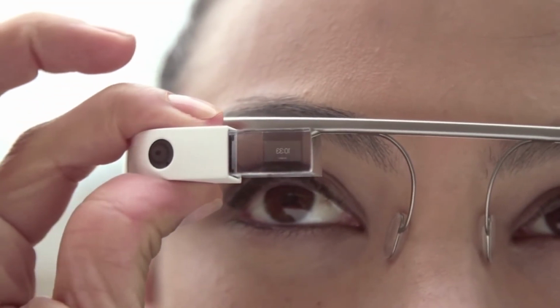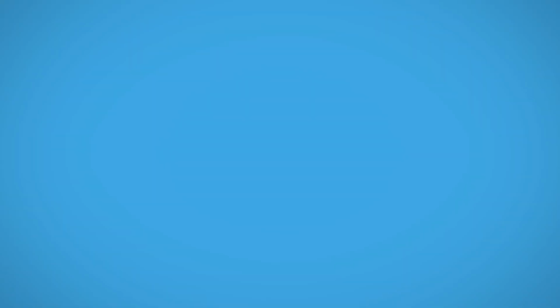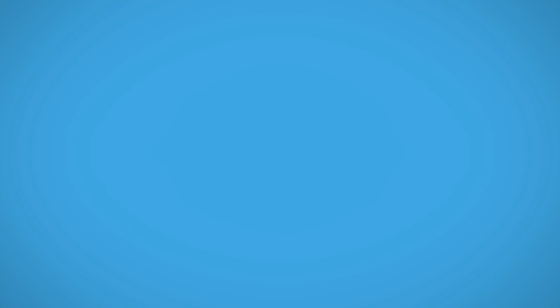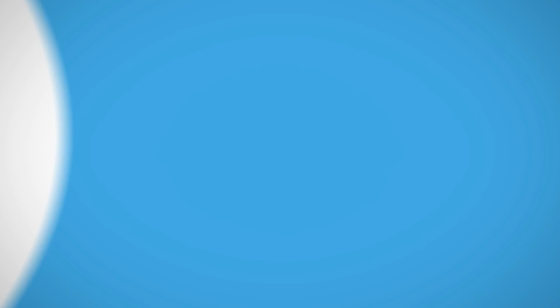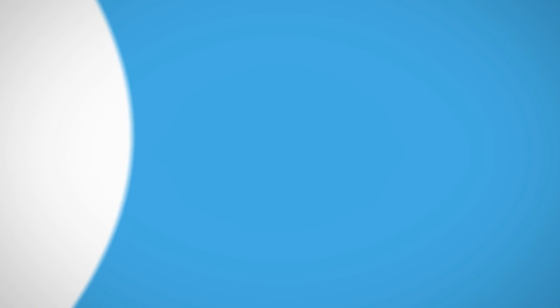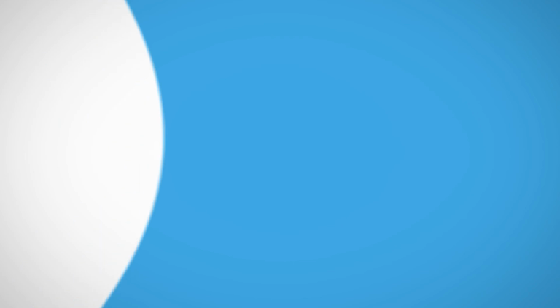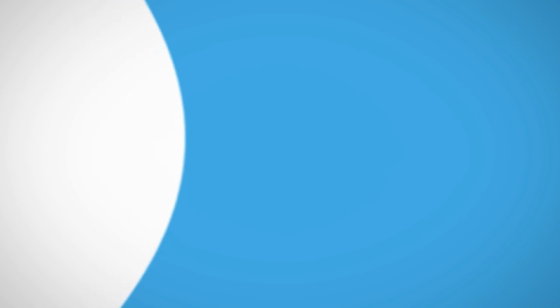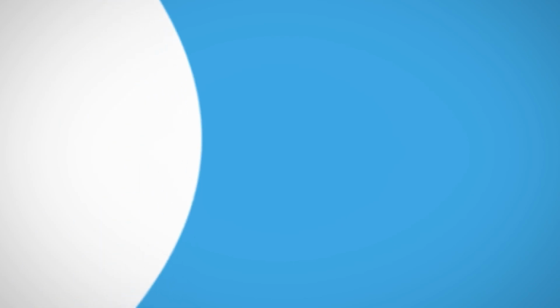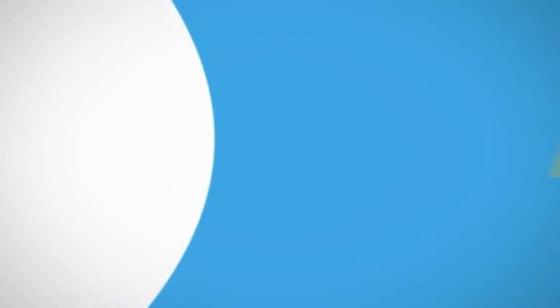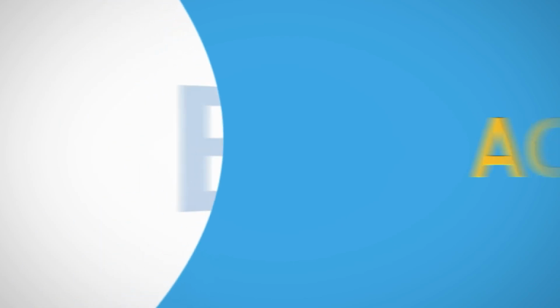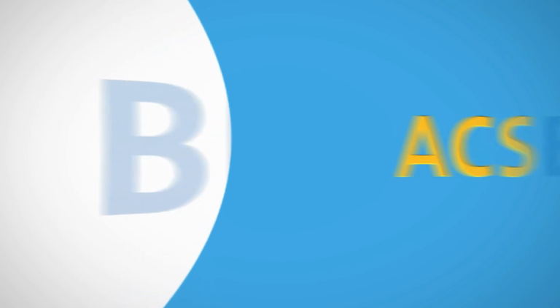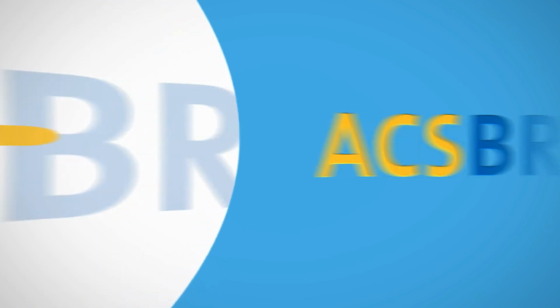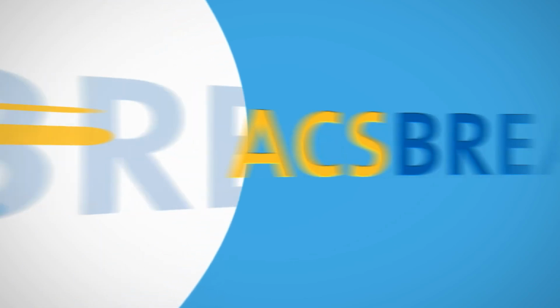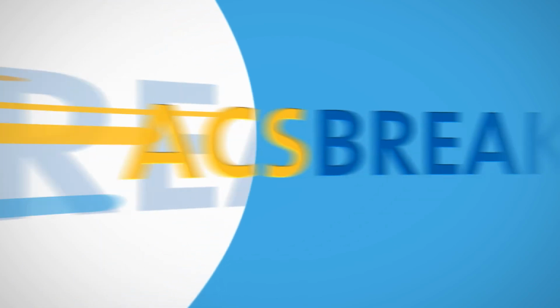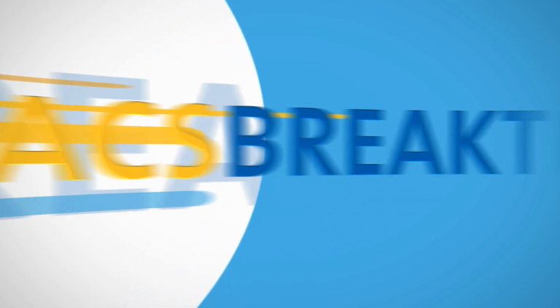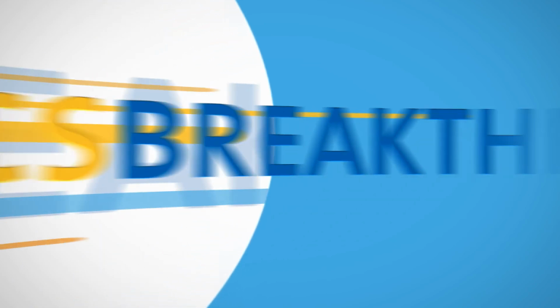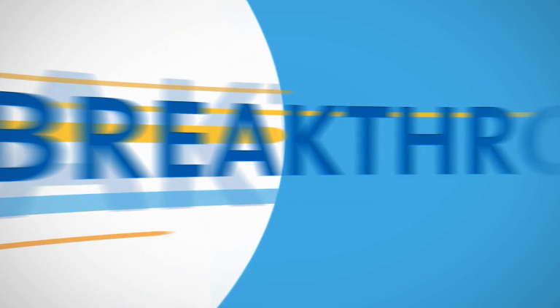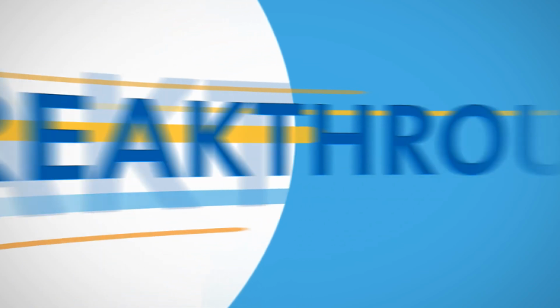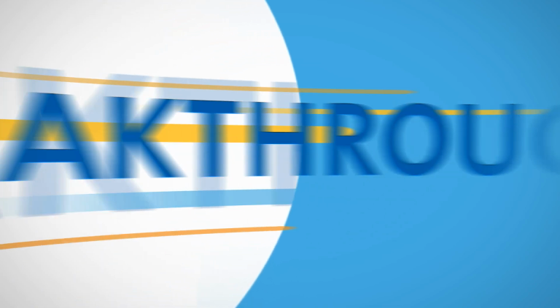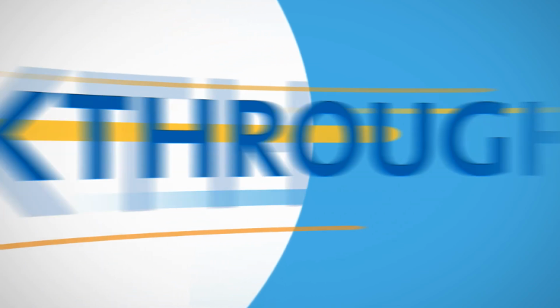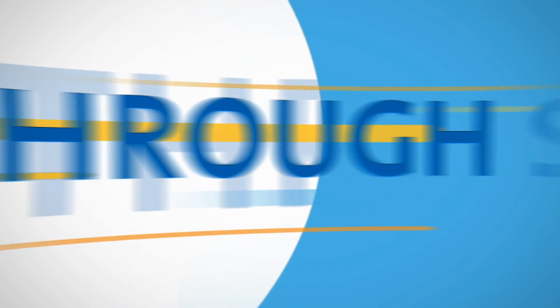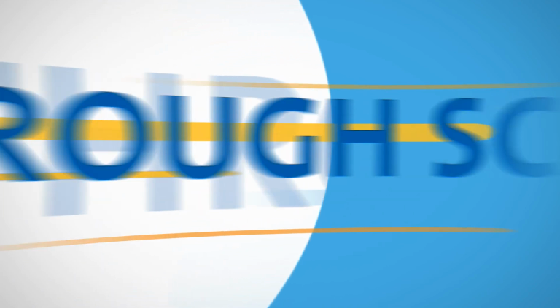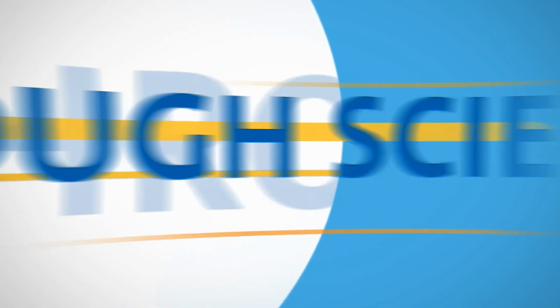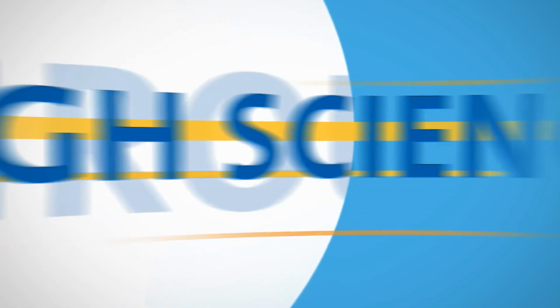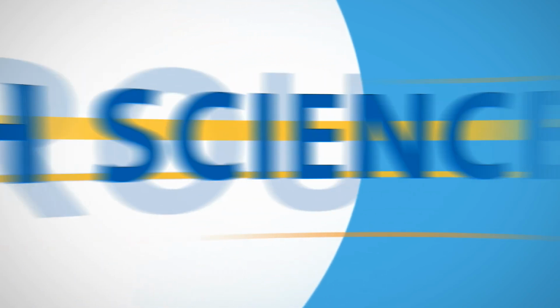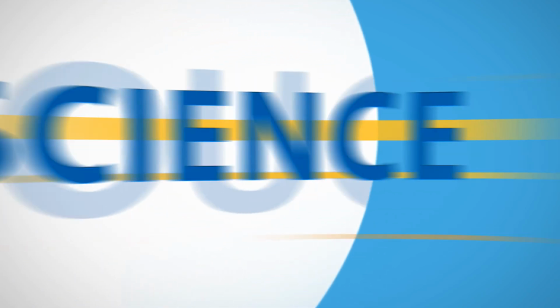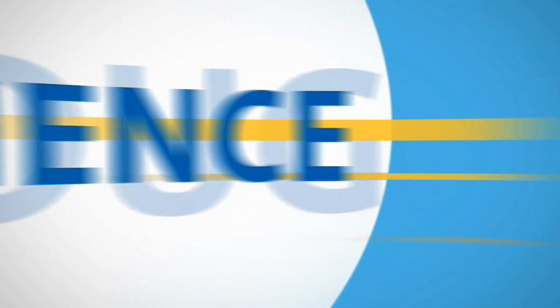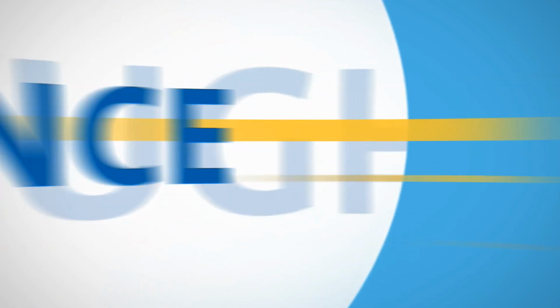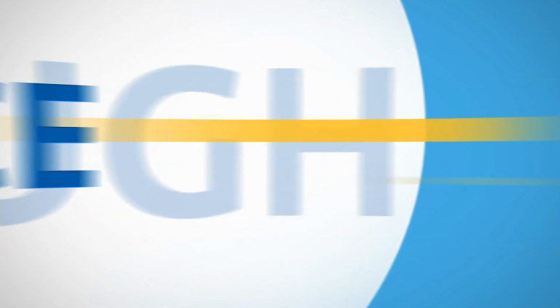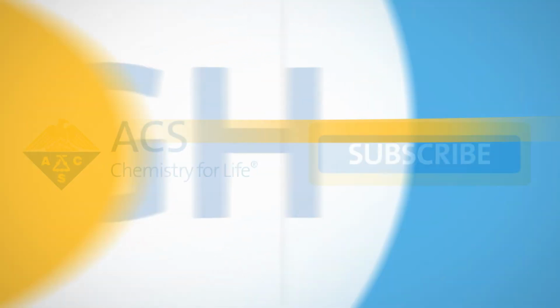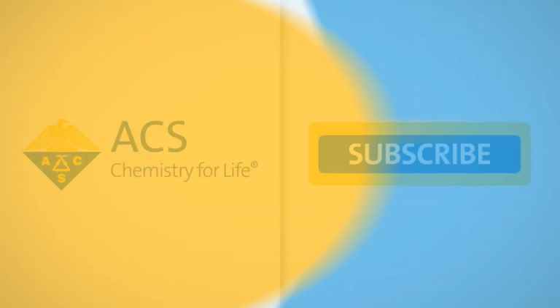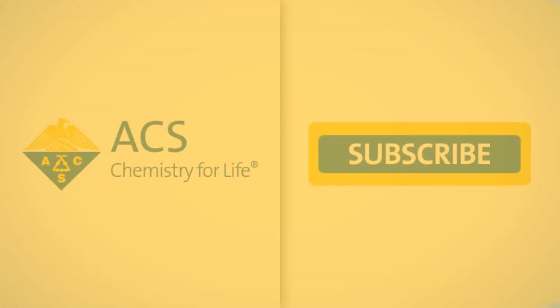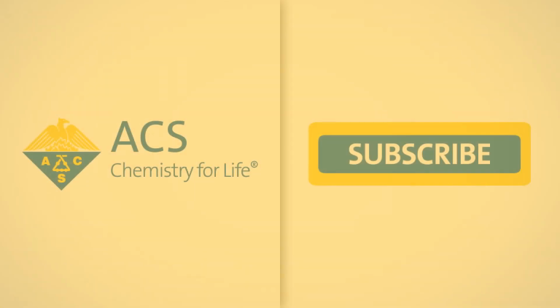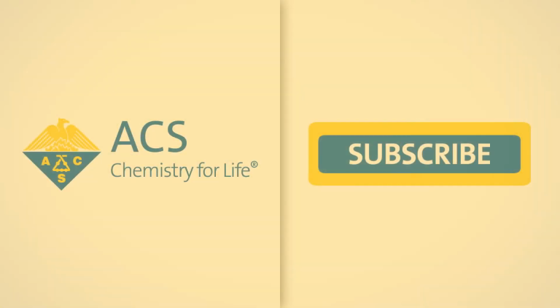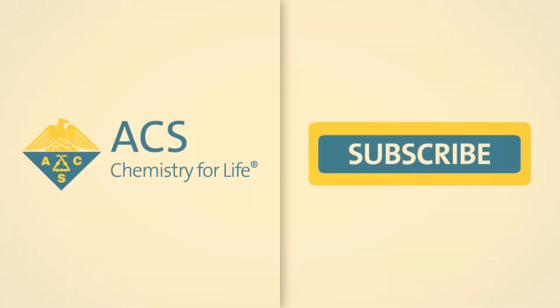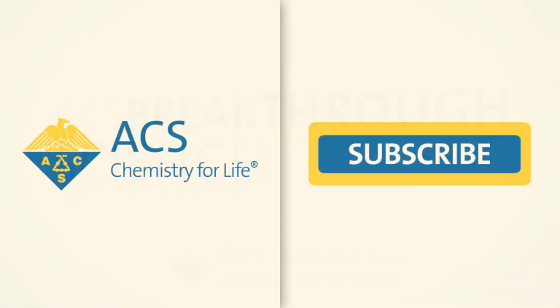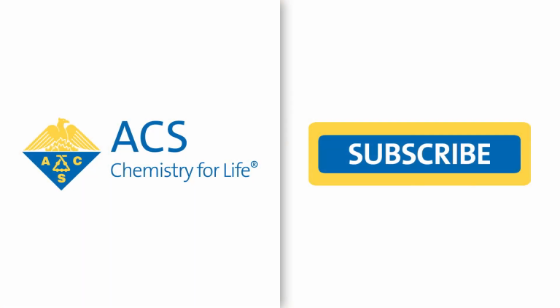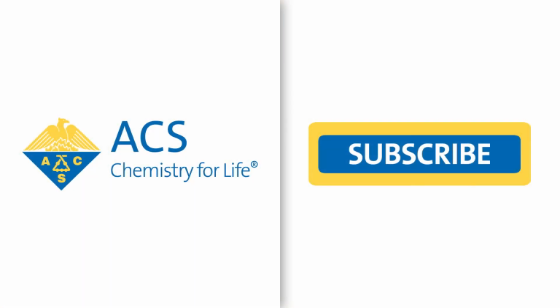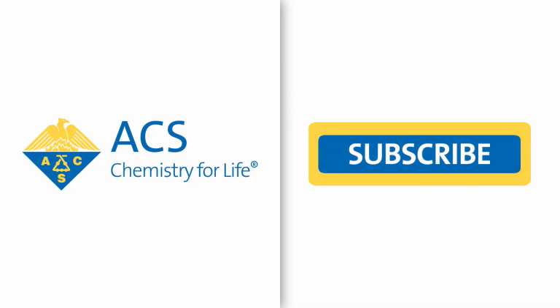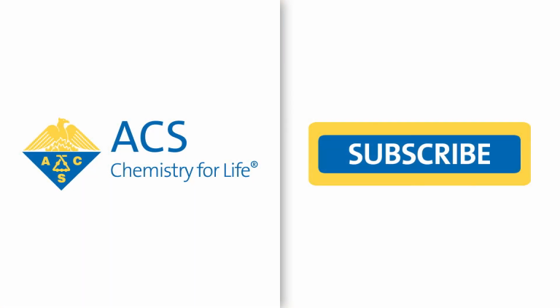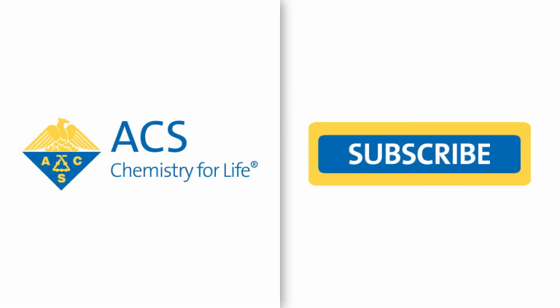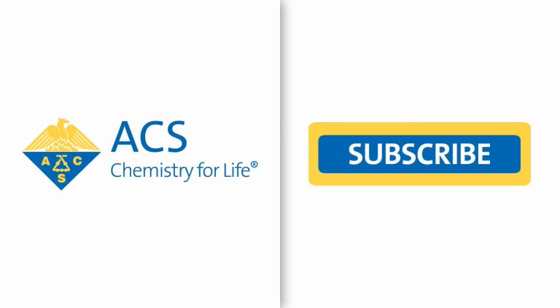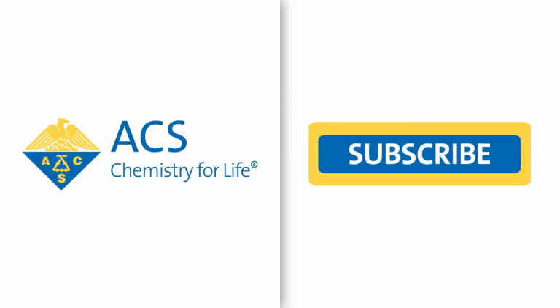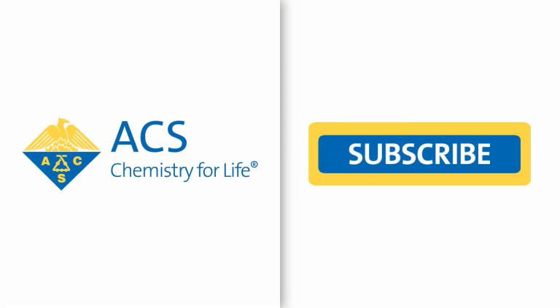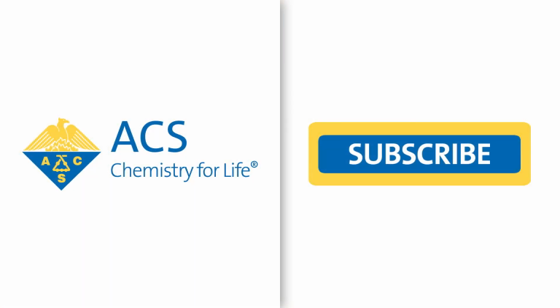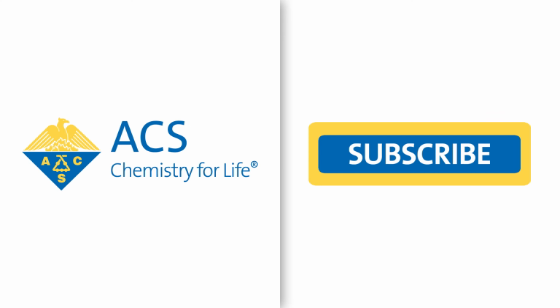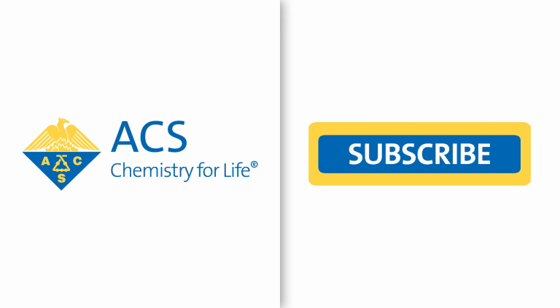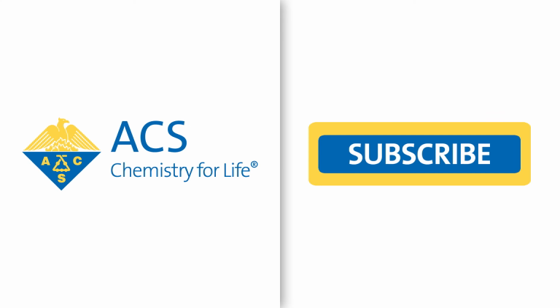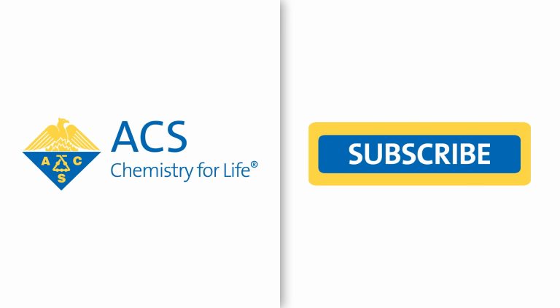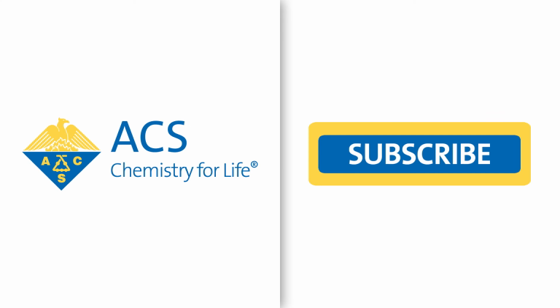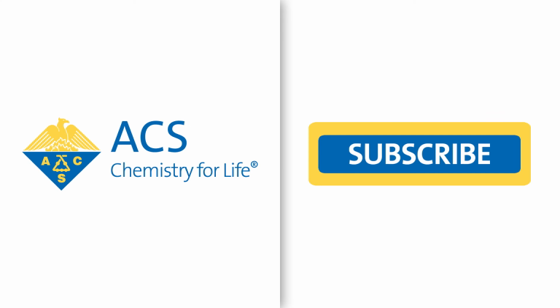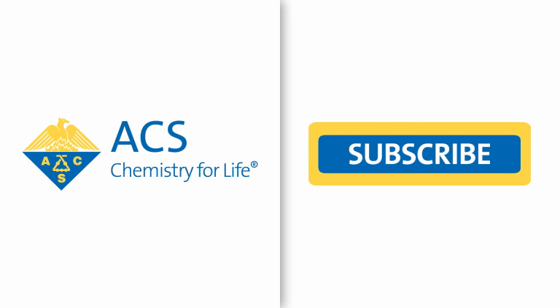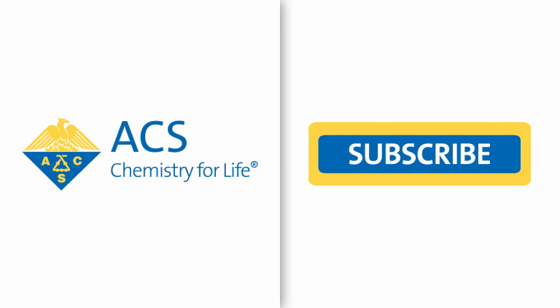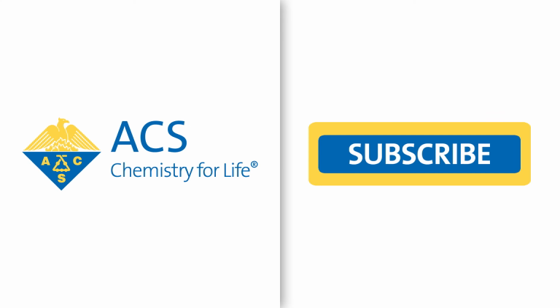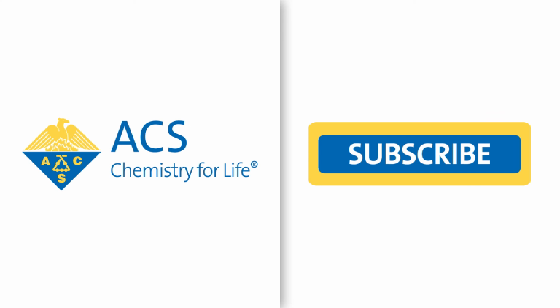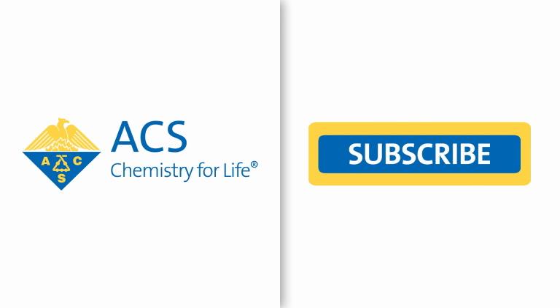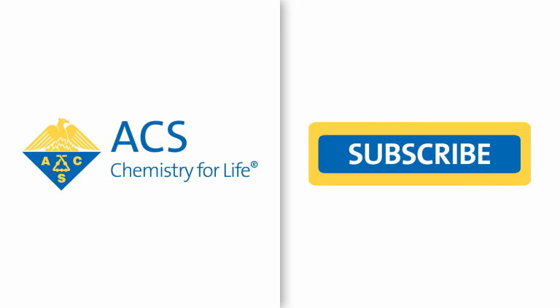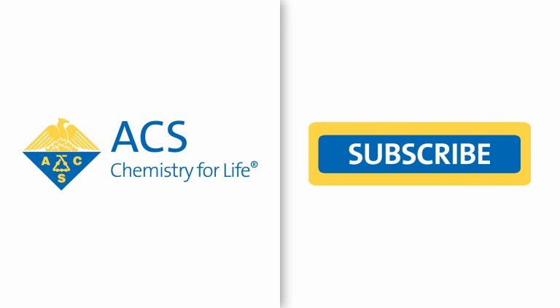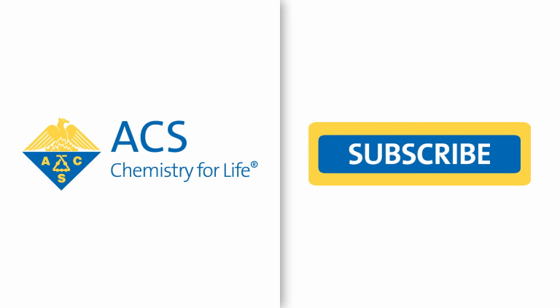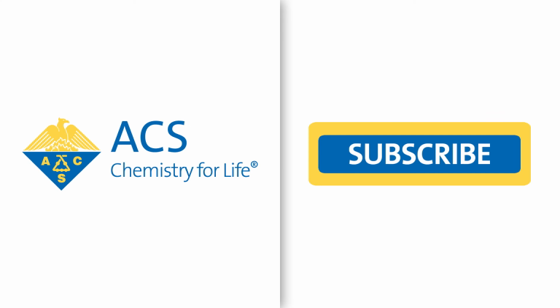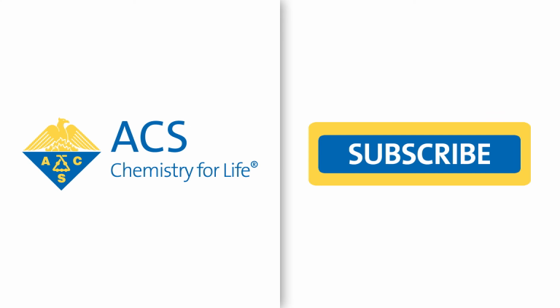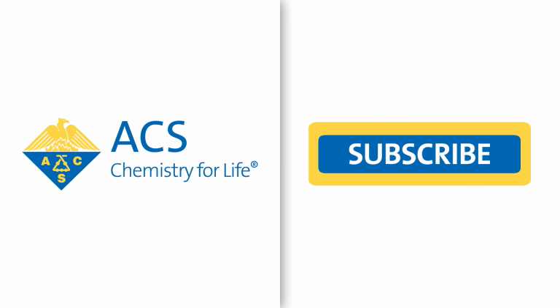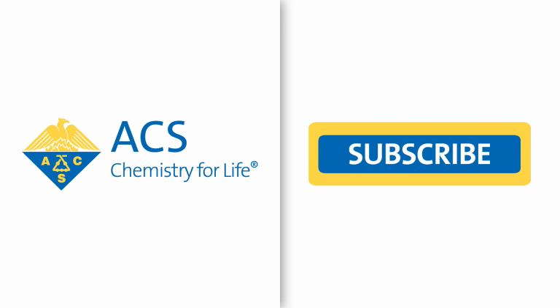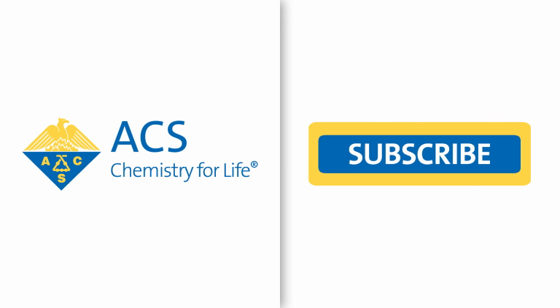Breakthrough Science is produced by the American Chemical Society. To stay up to date on all the latest, greatest research, why not subscribe to ACS?